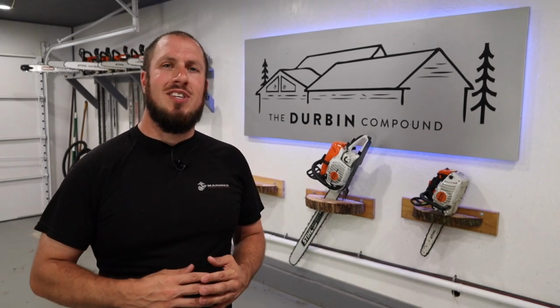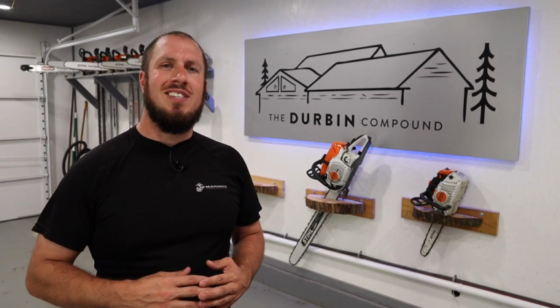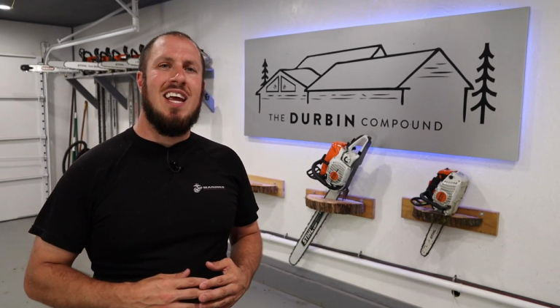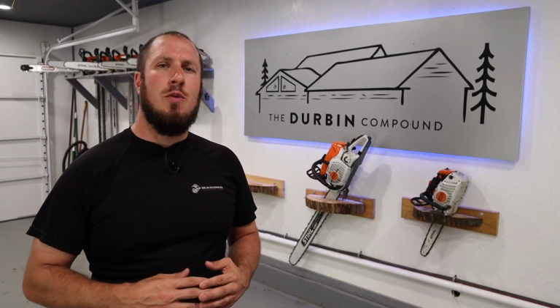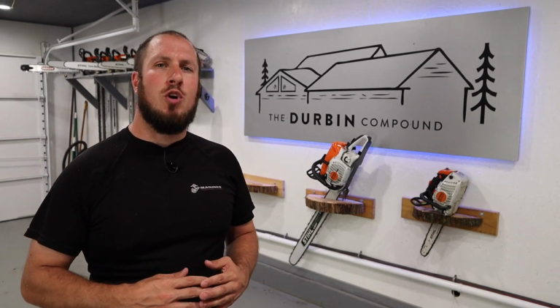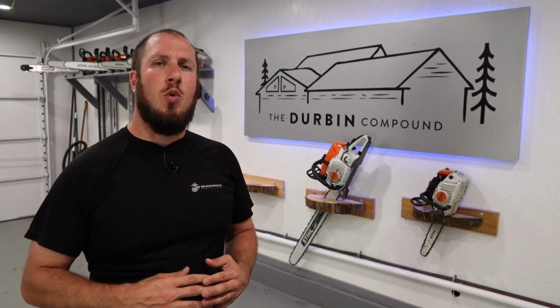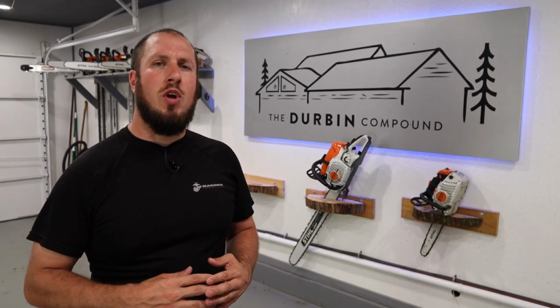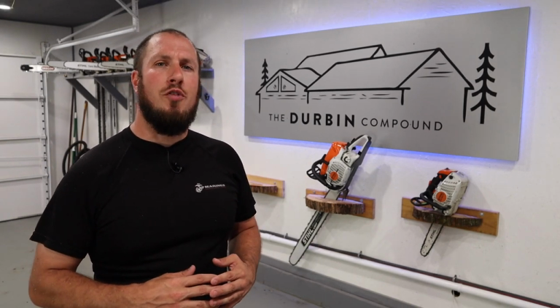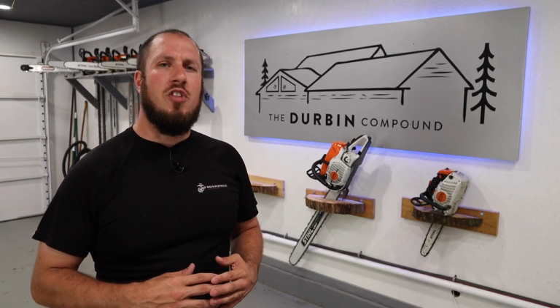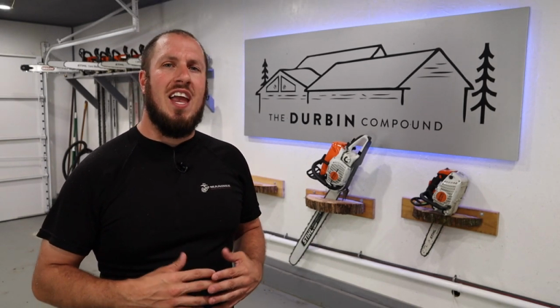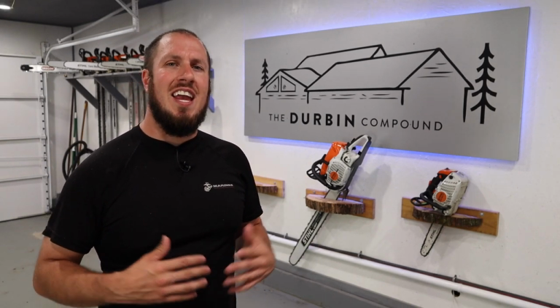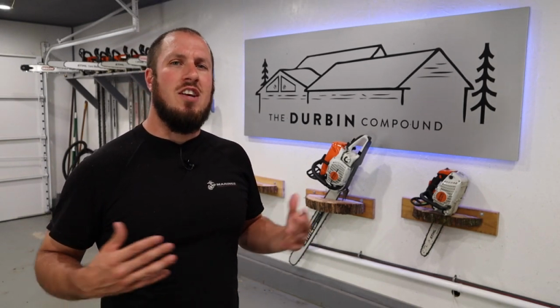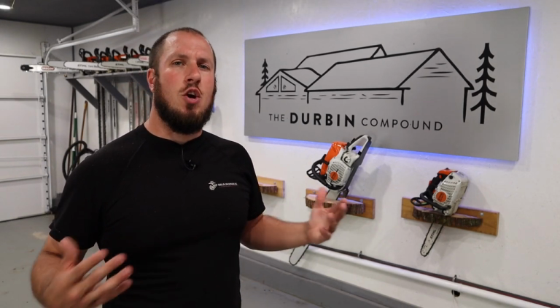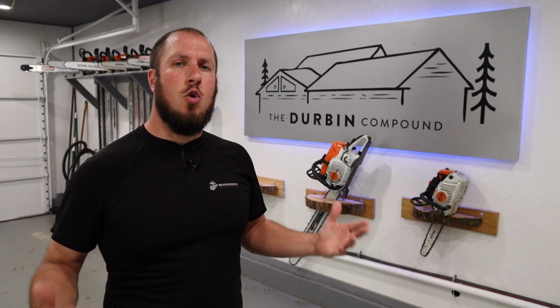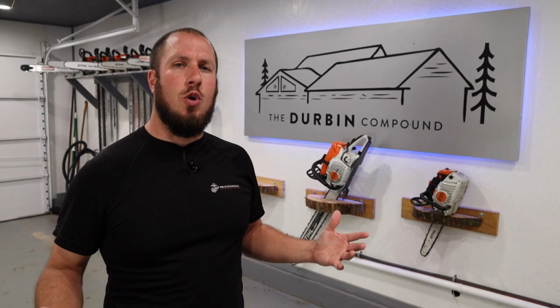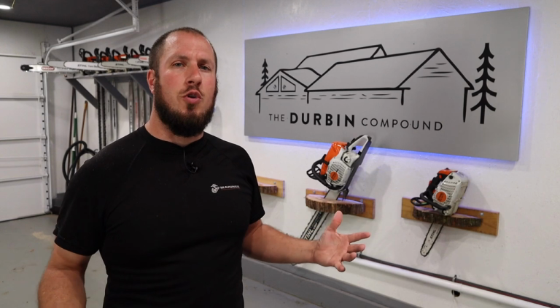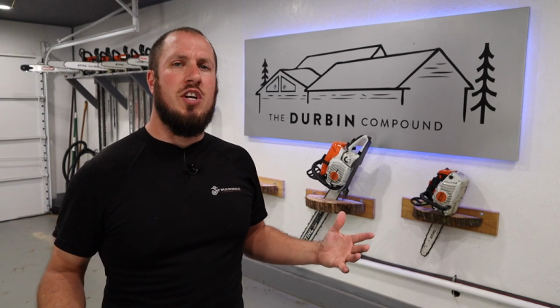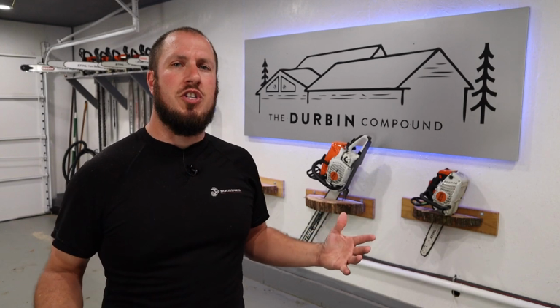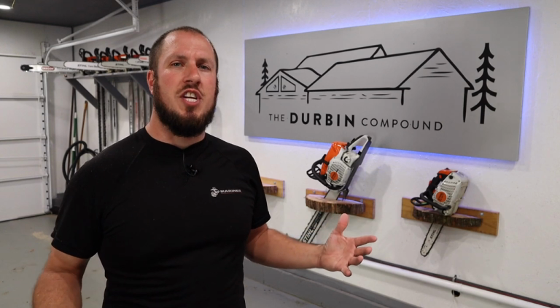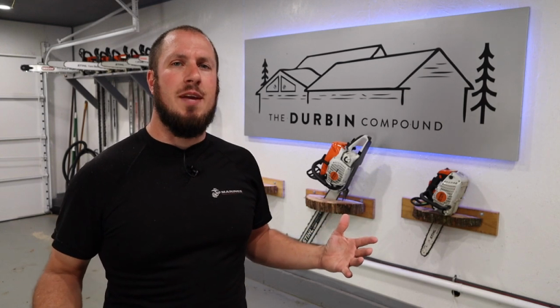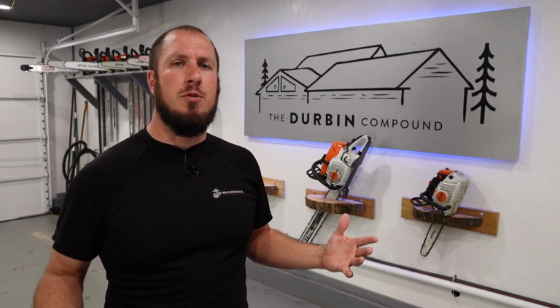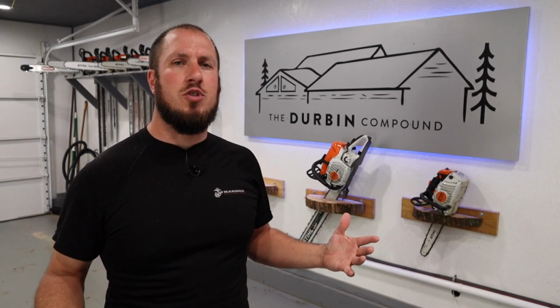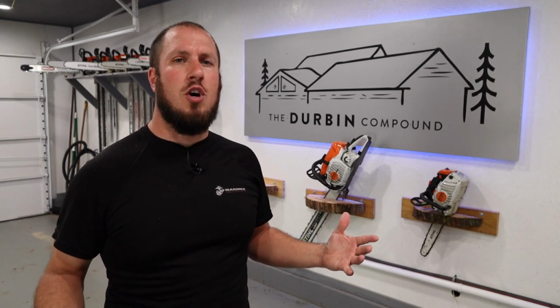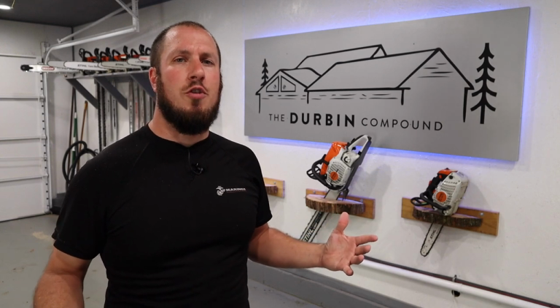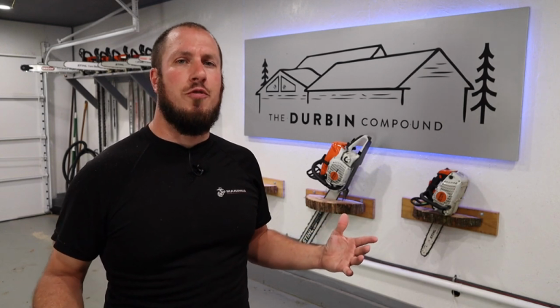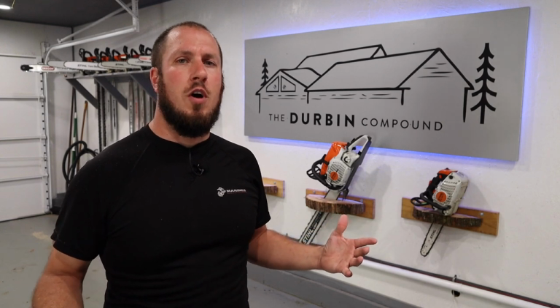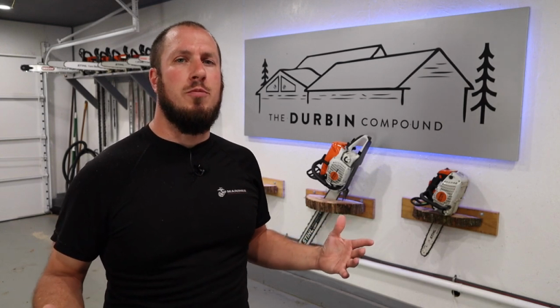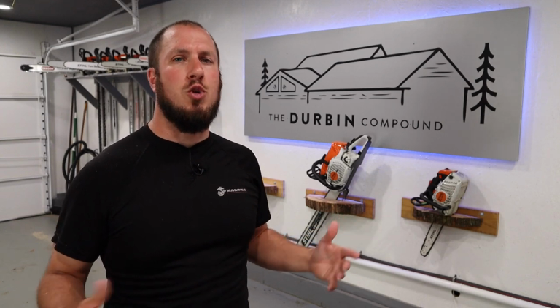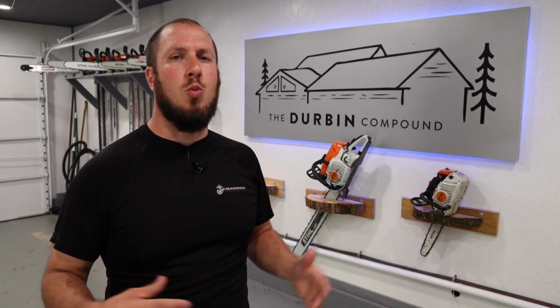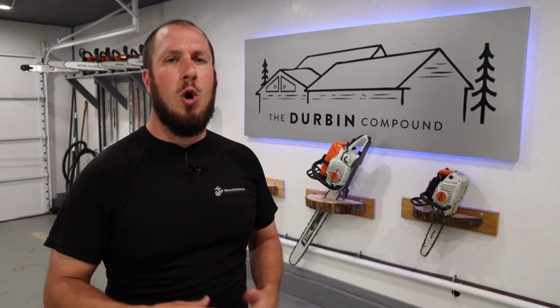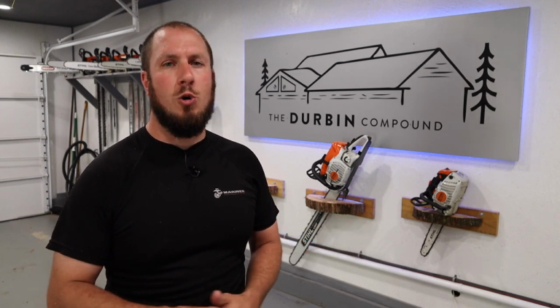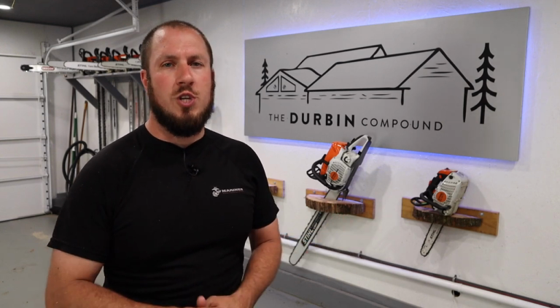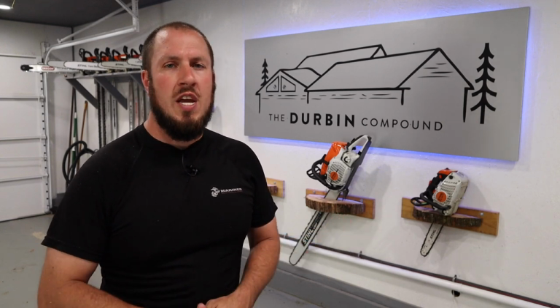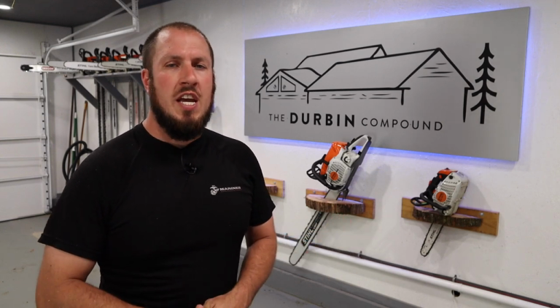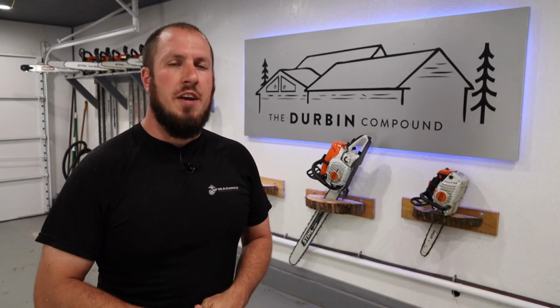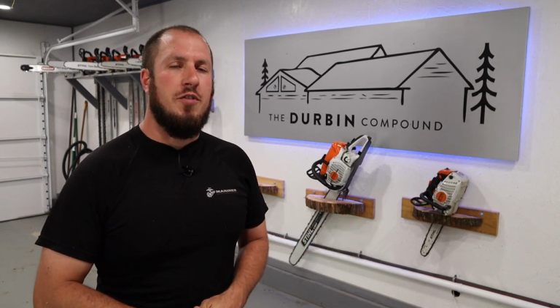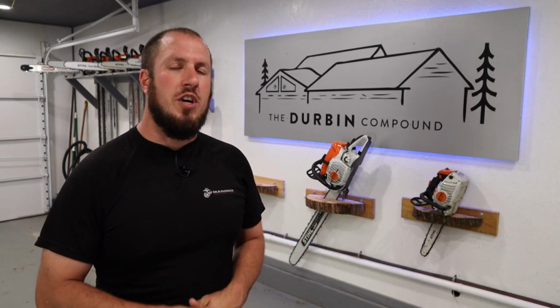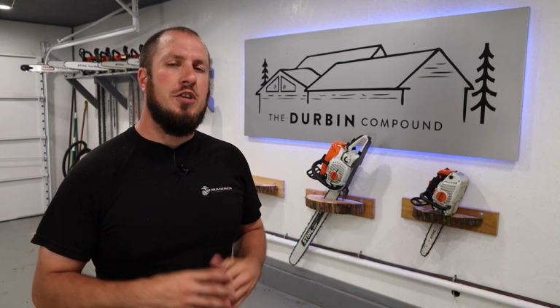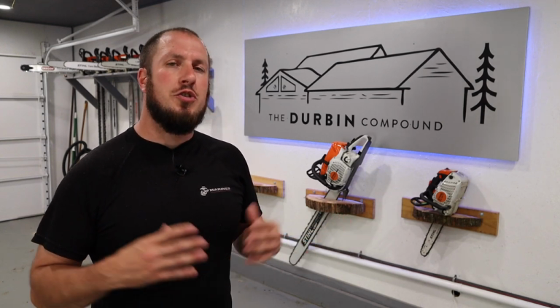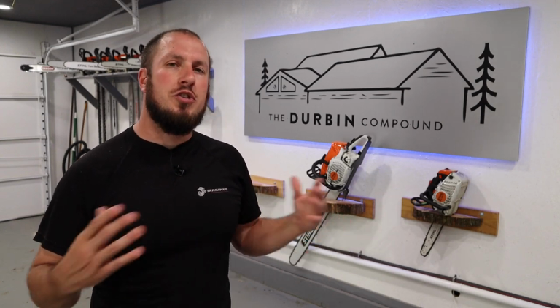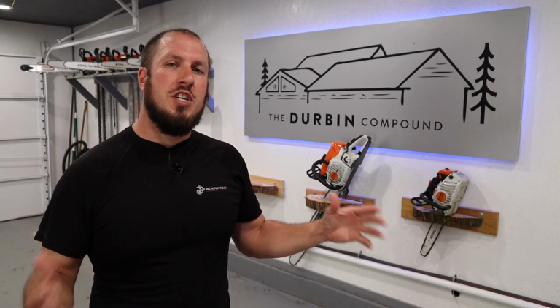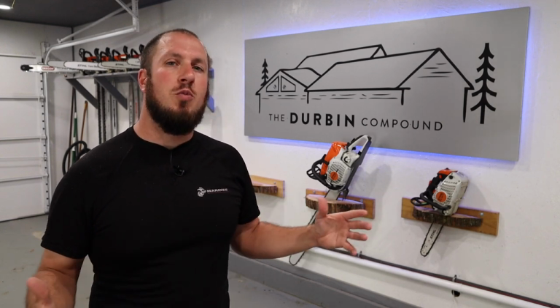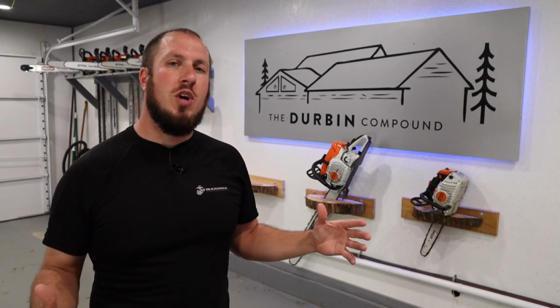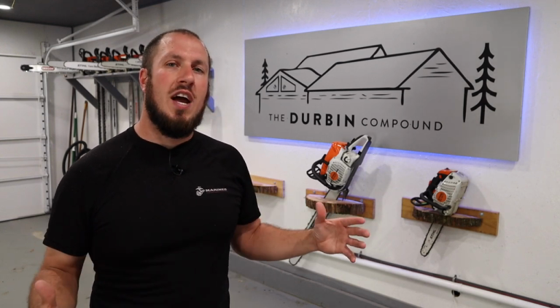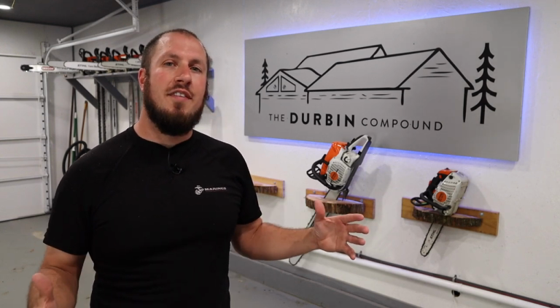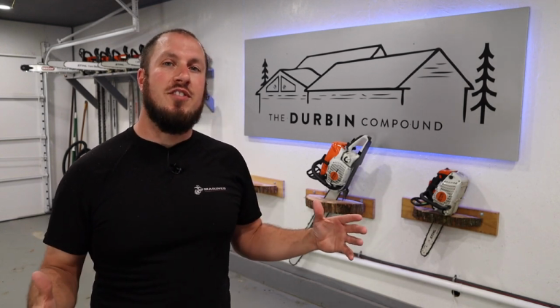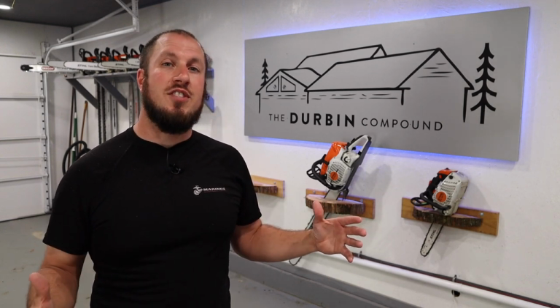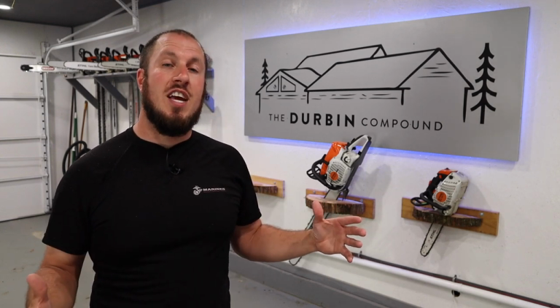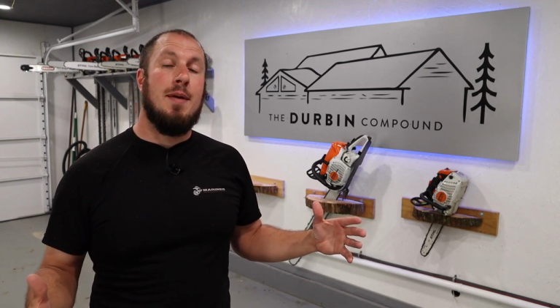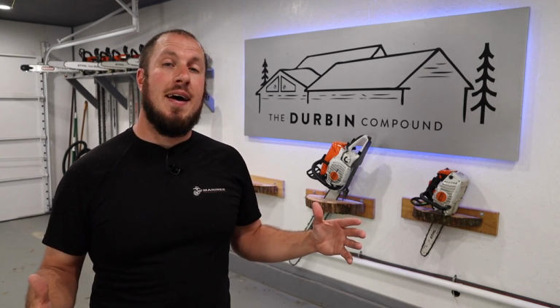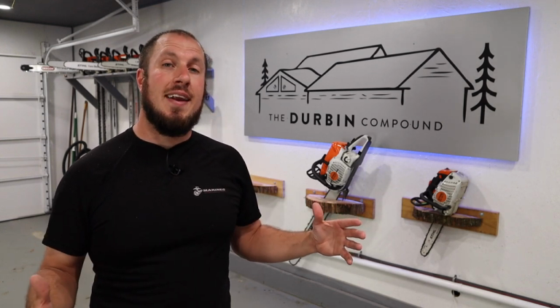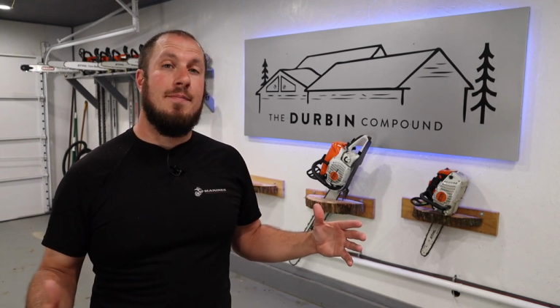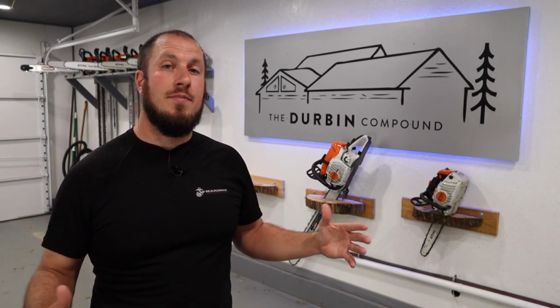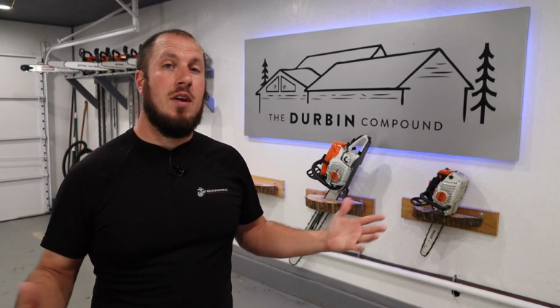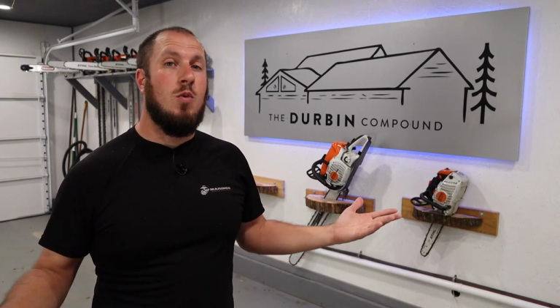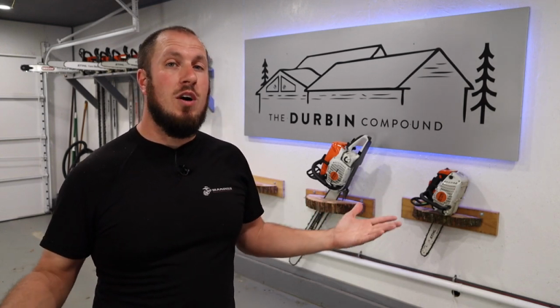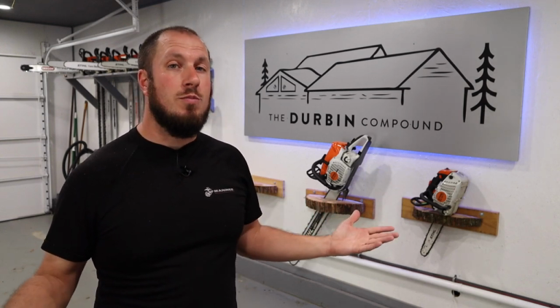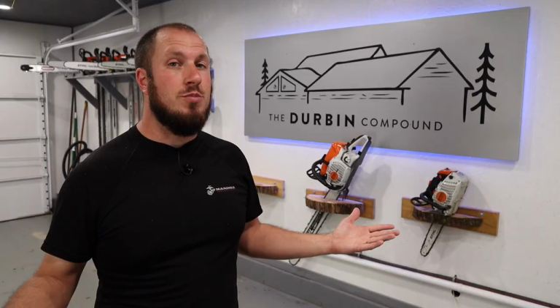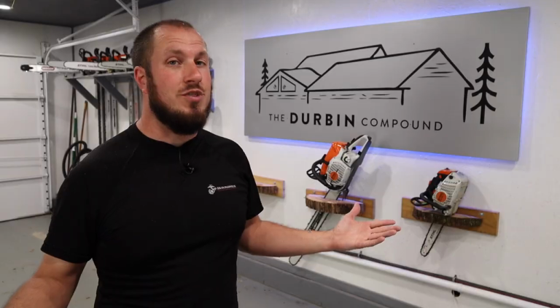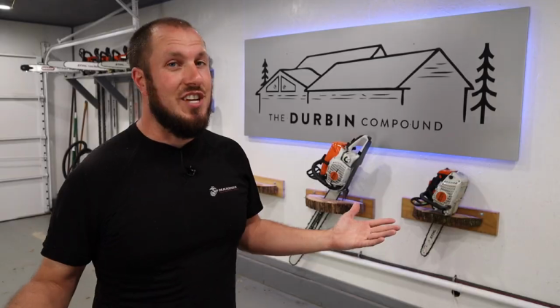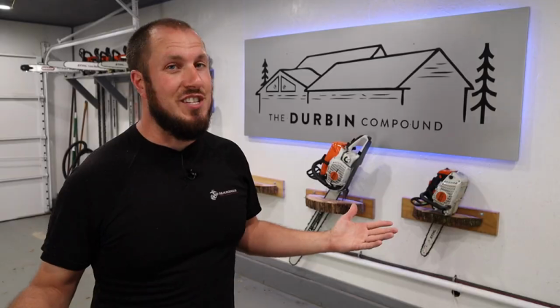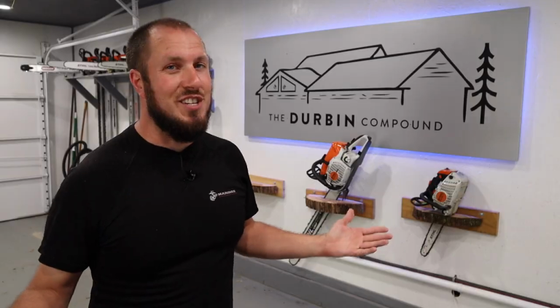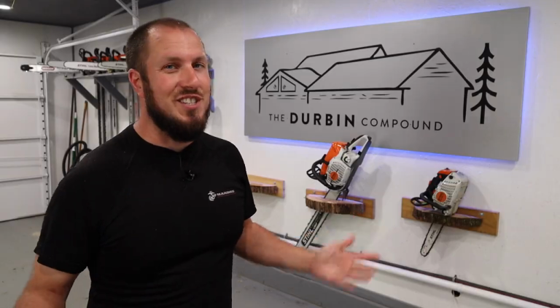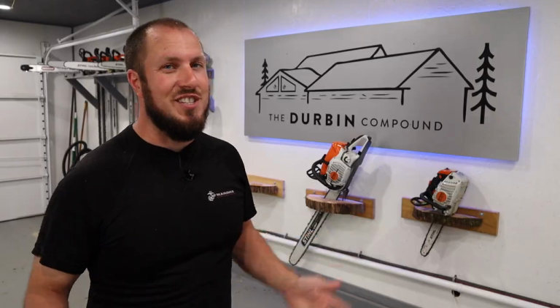Today we're going over the 8¼ inch table saw from DeWalt. If you're interested in what I have to say about it, stay tuned.